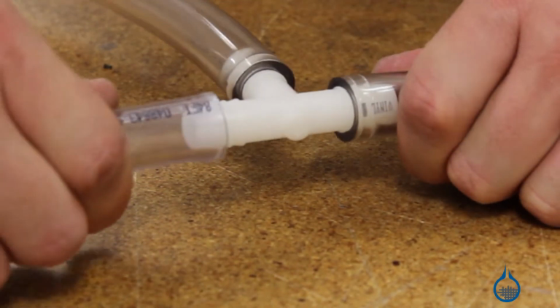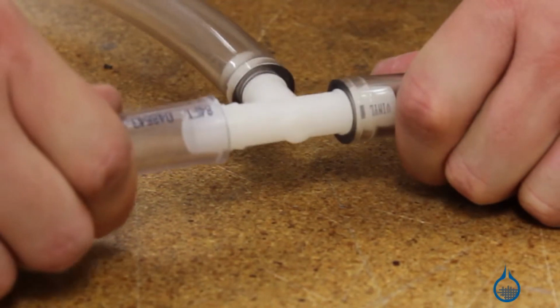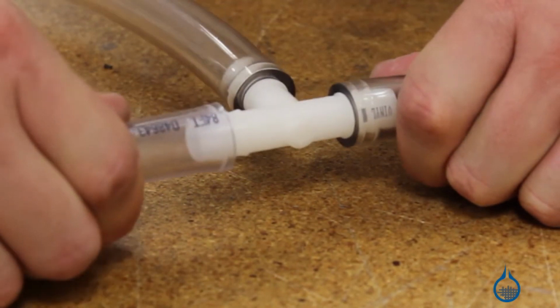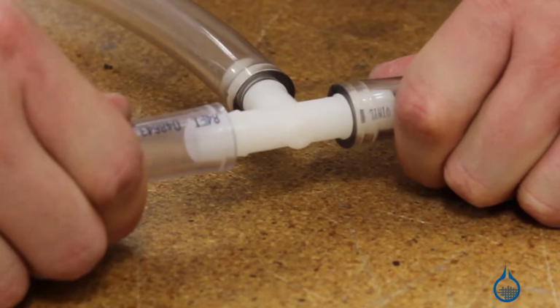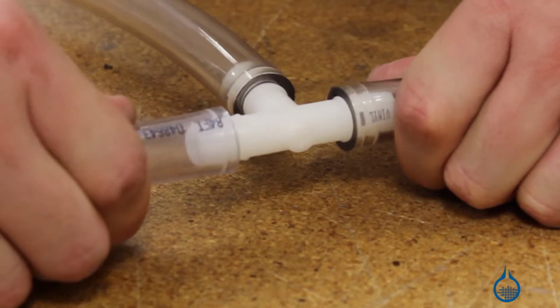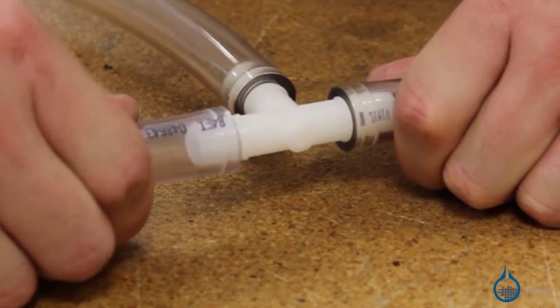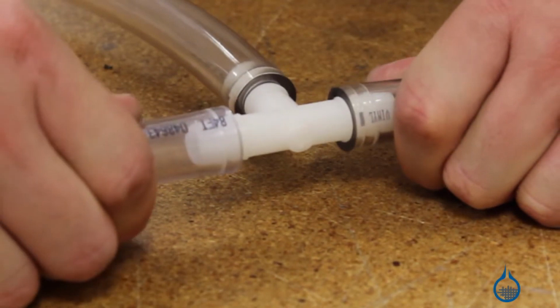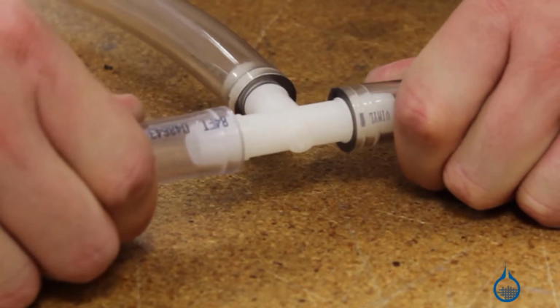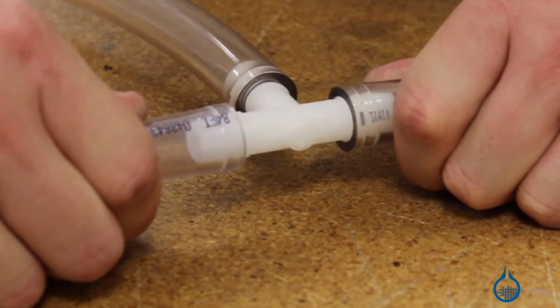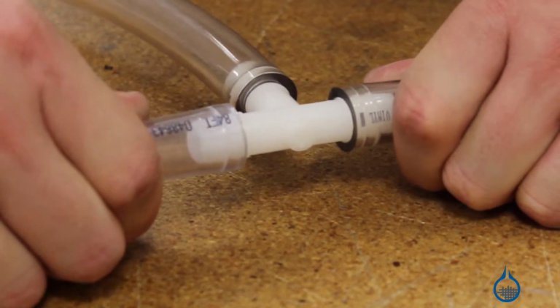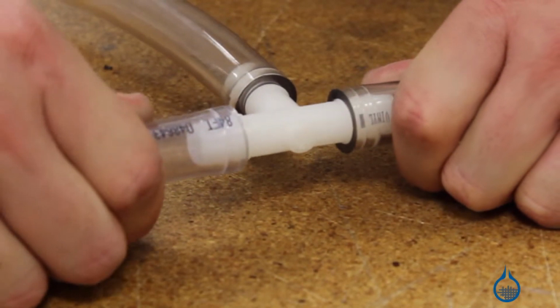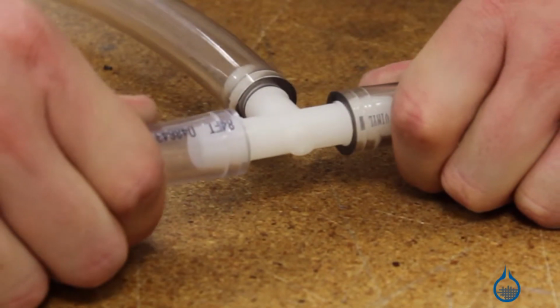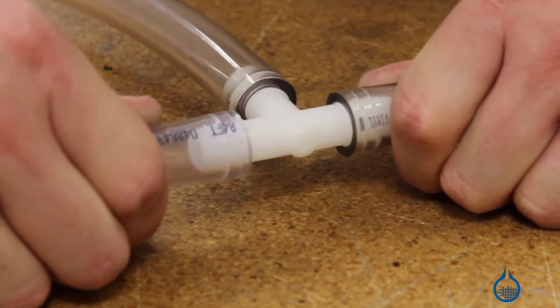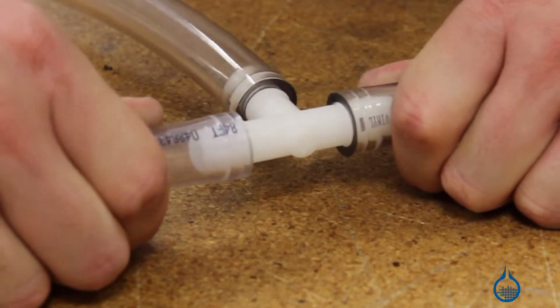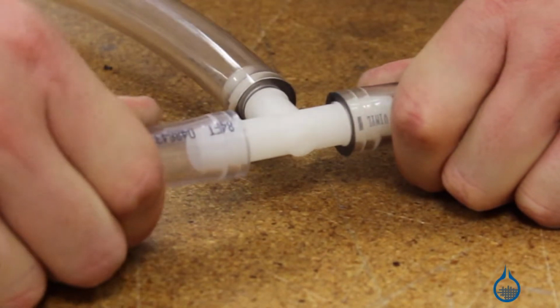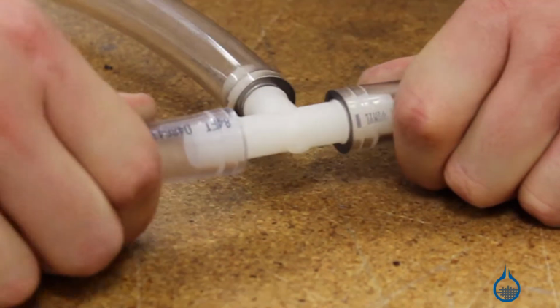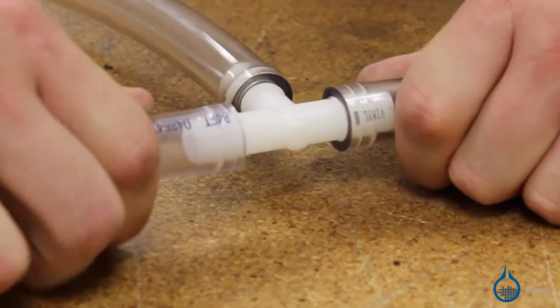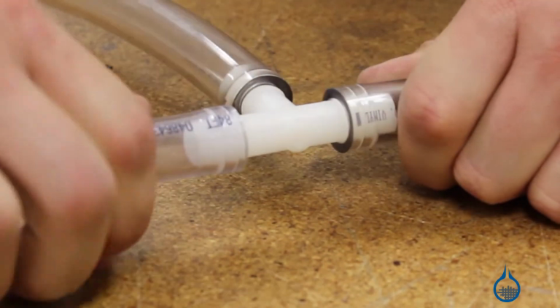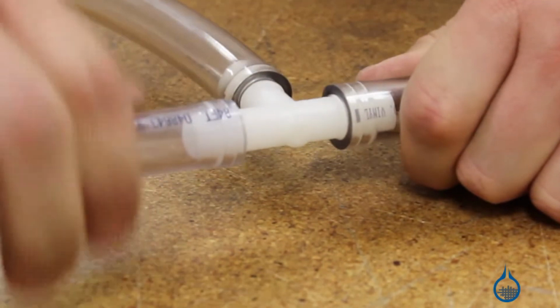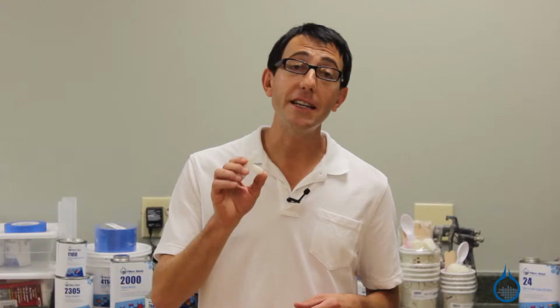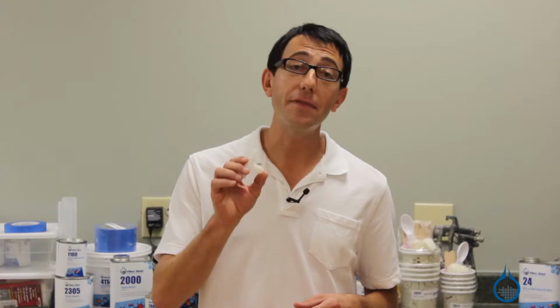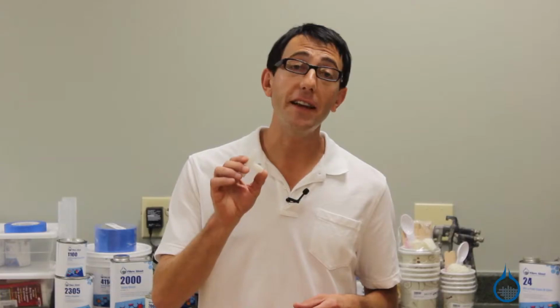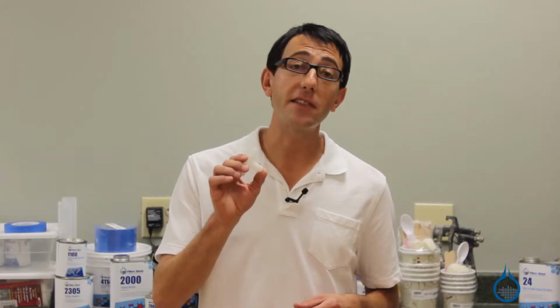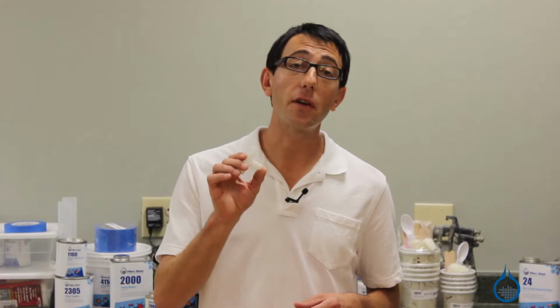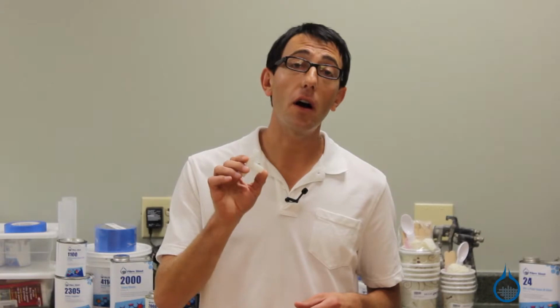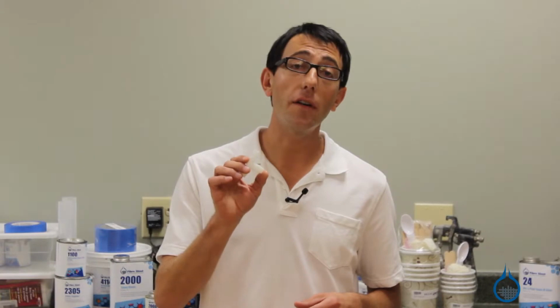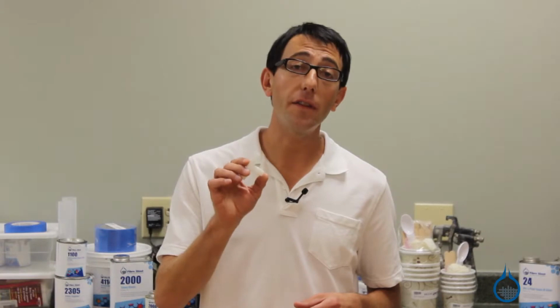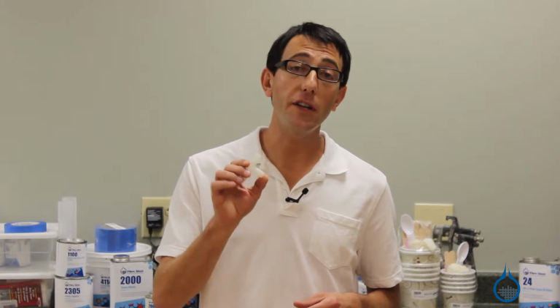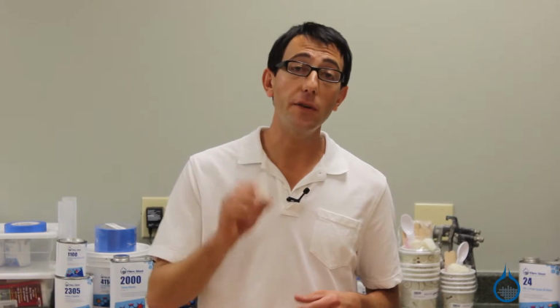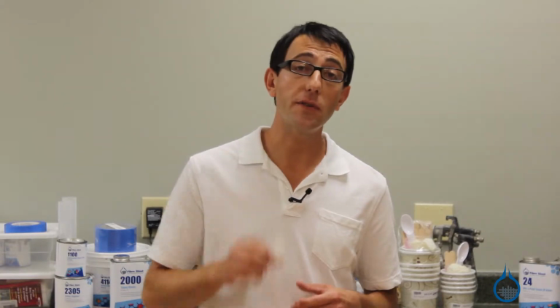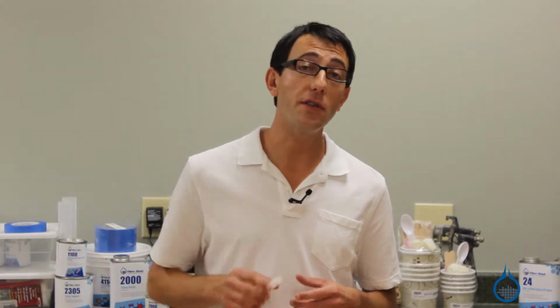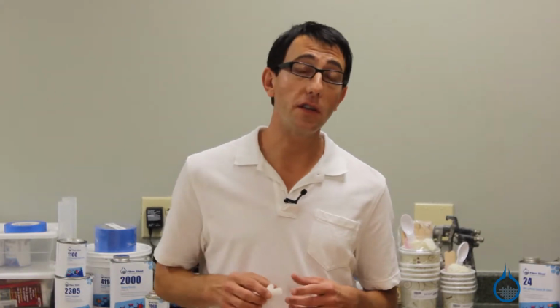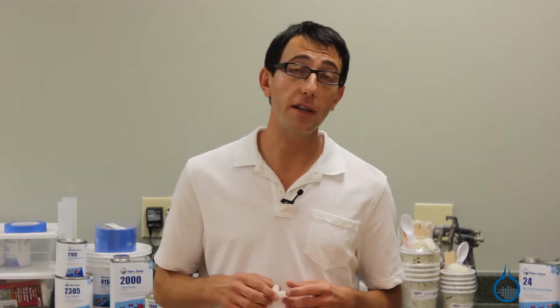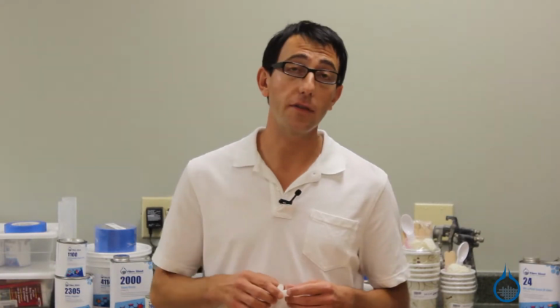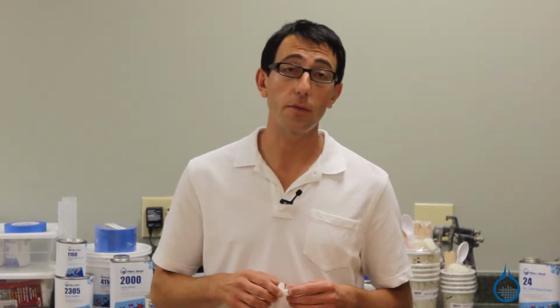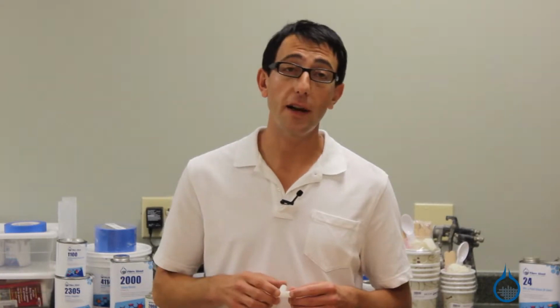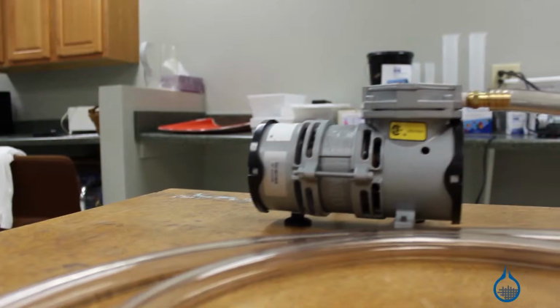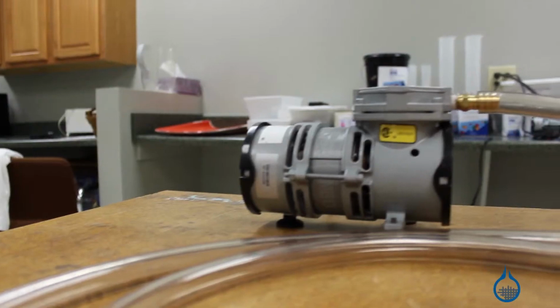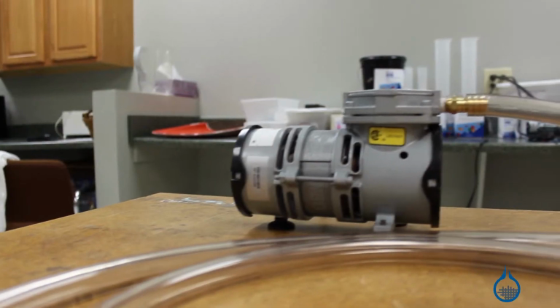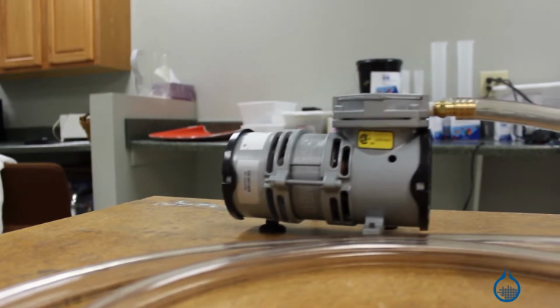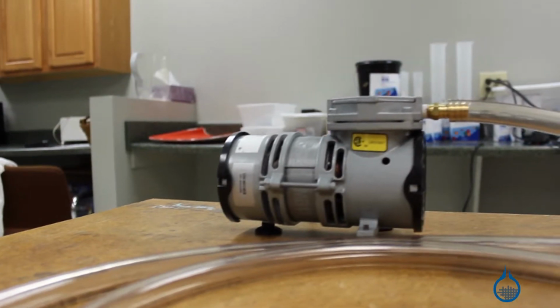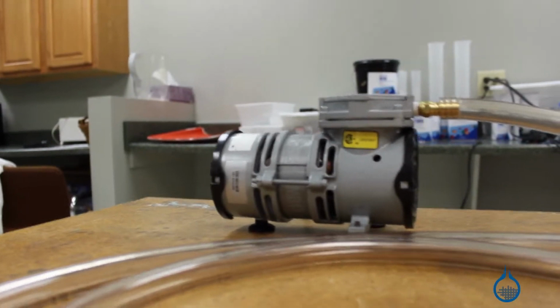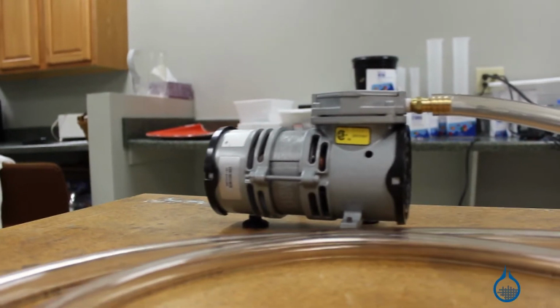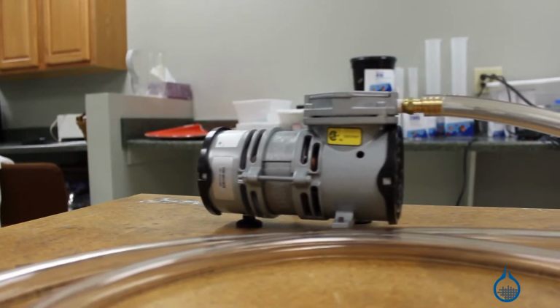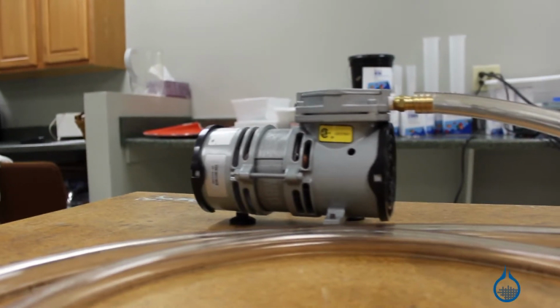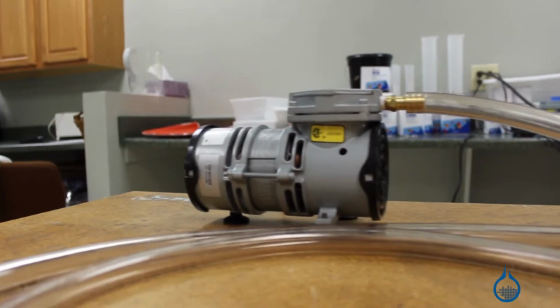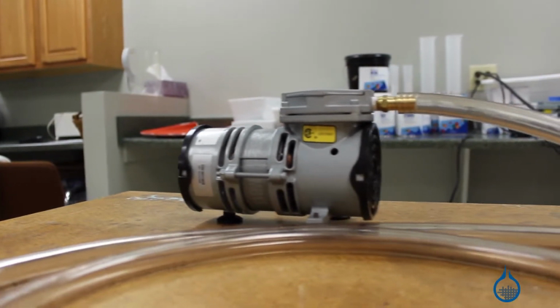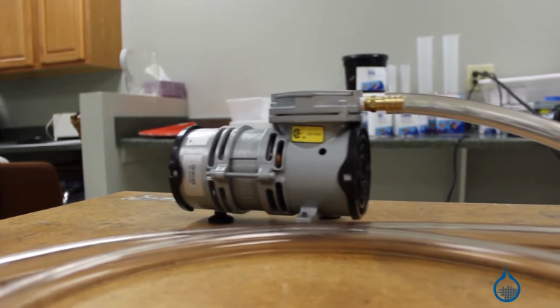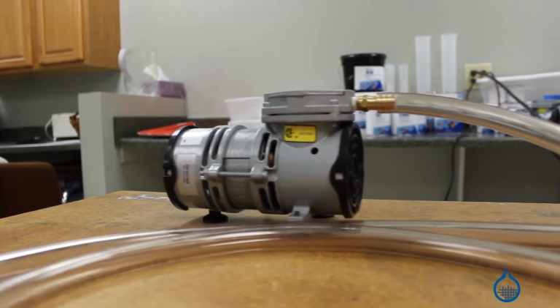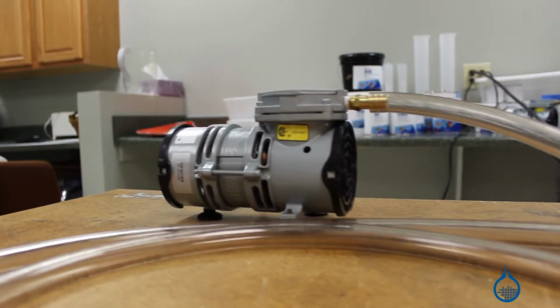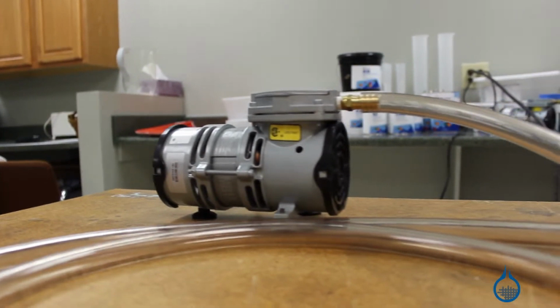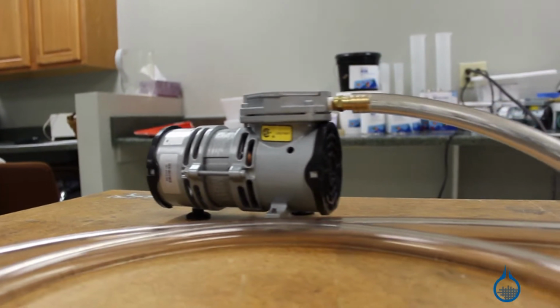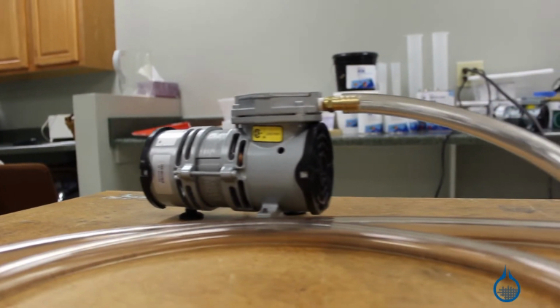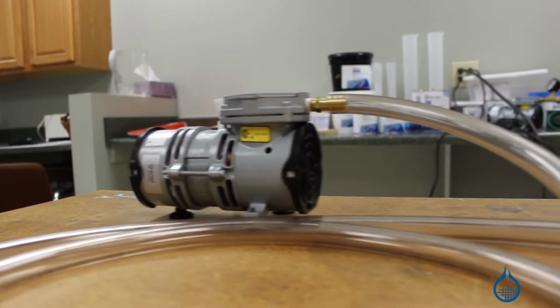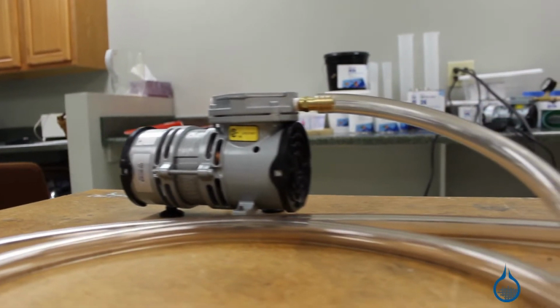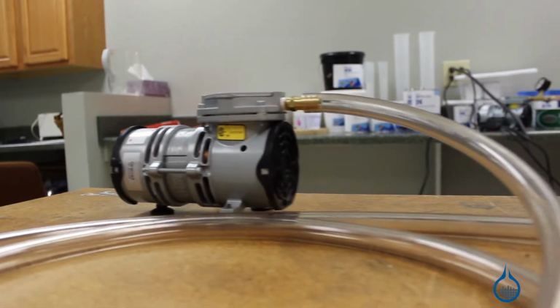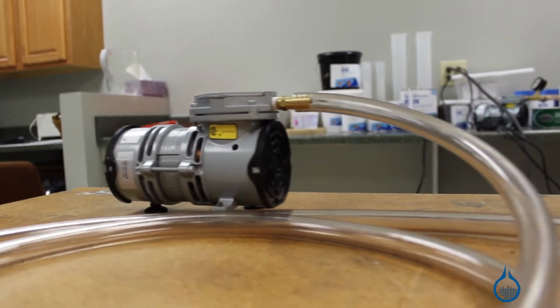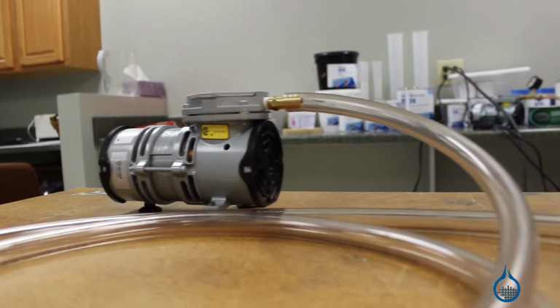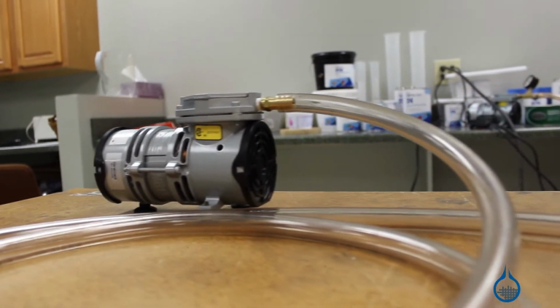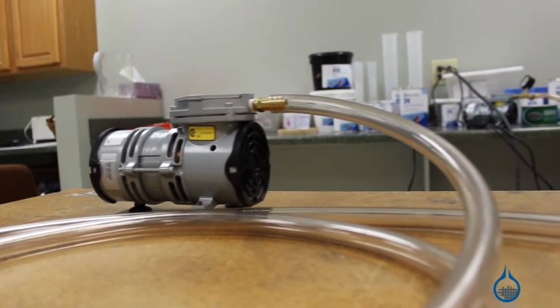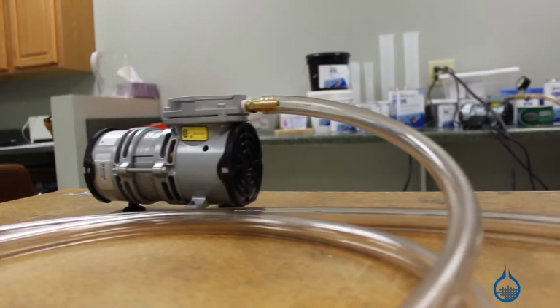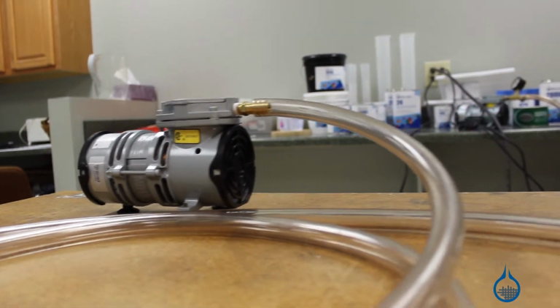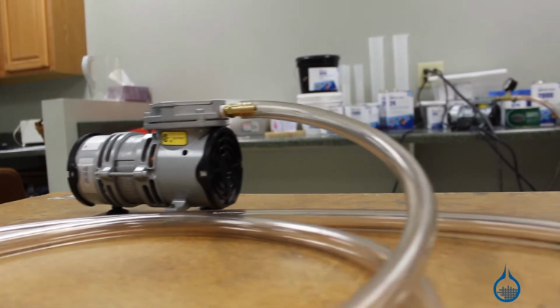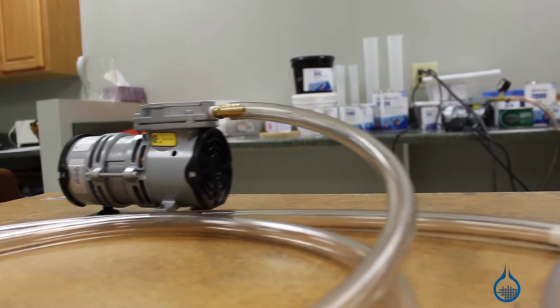With resin infusion projects, T-fittings are often used to deliver resin to flow channels and for in-bag resin line extensions.